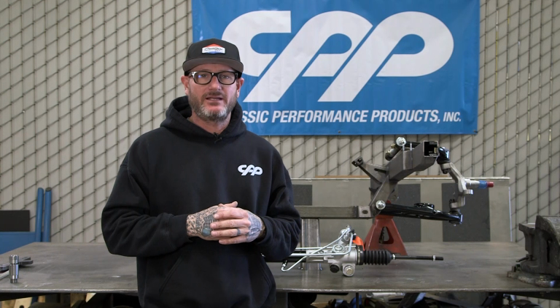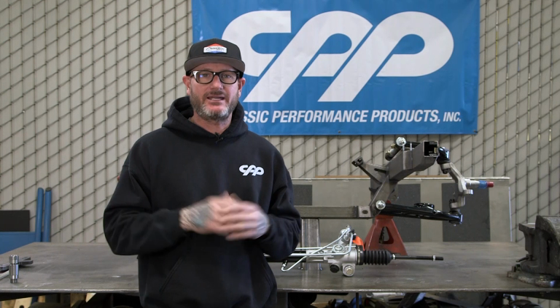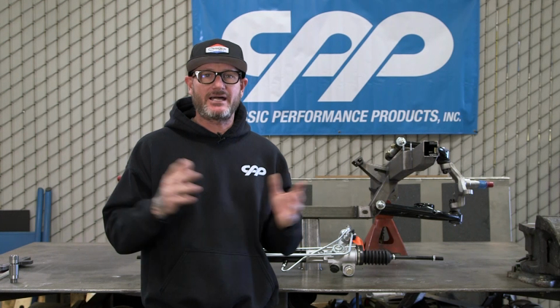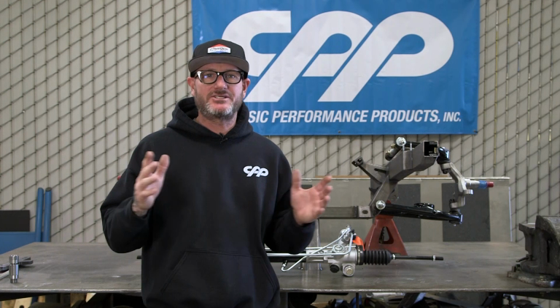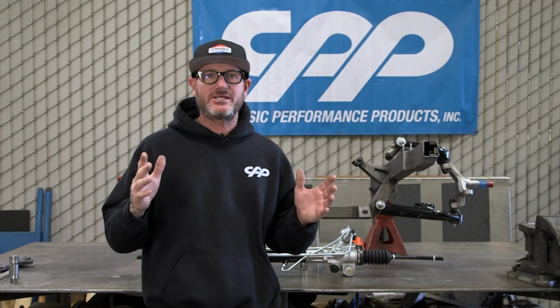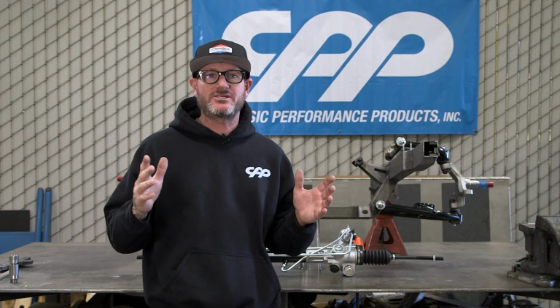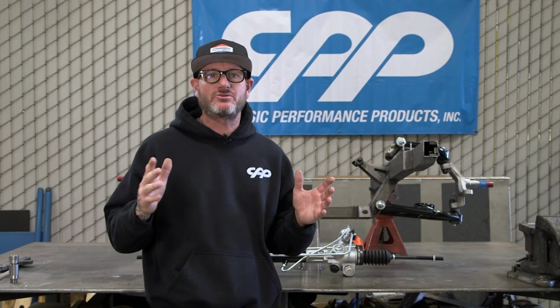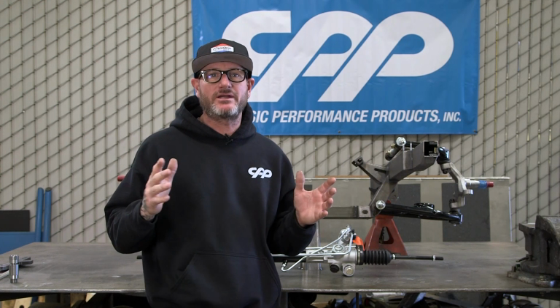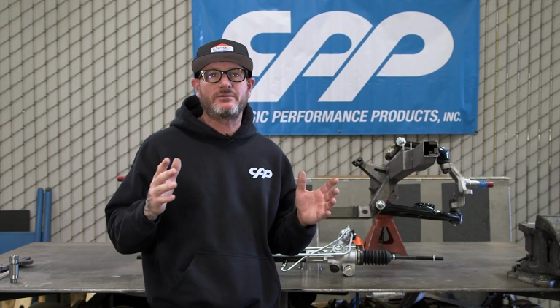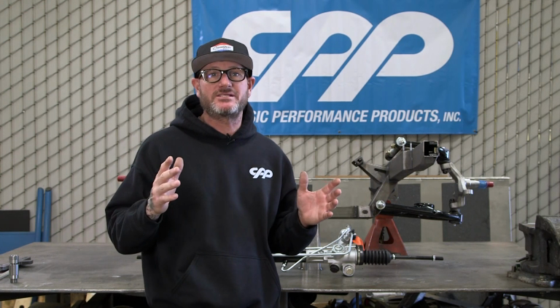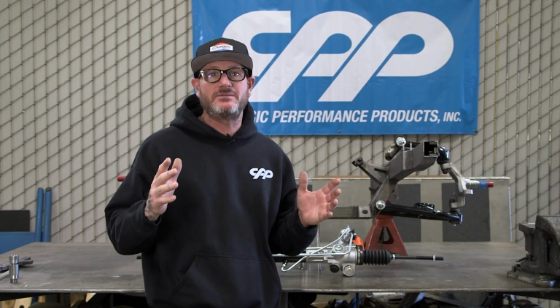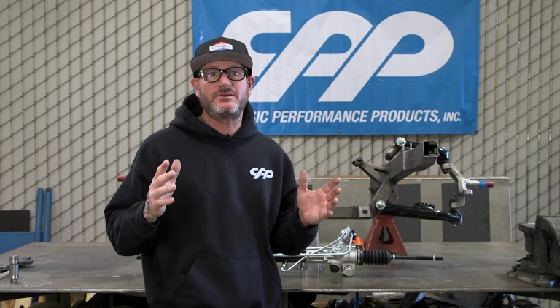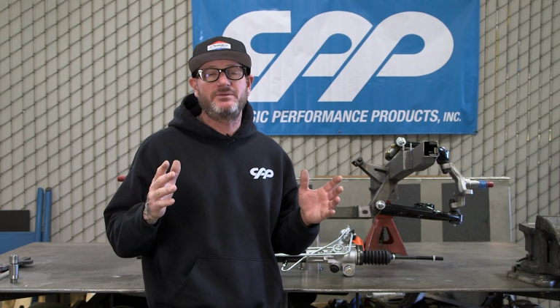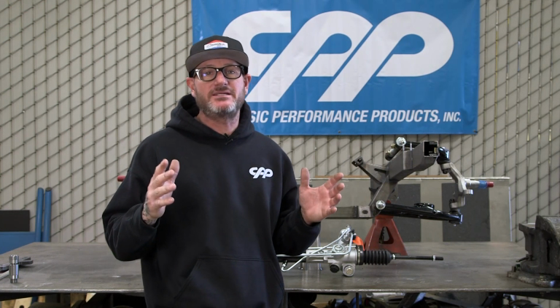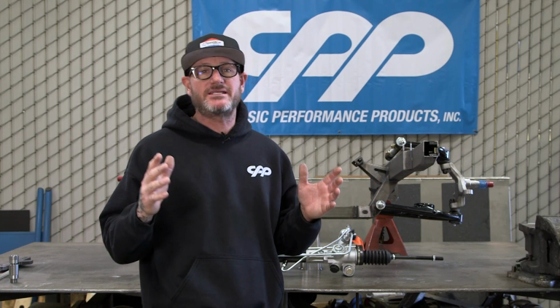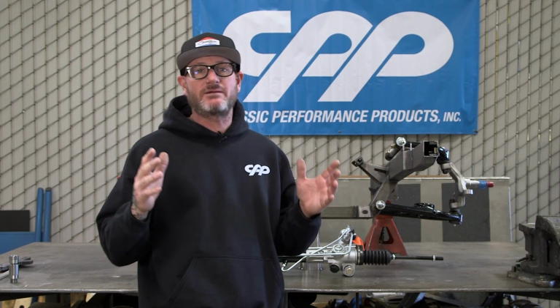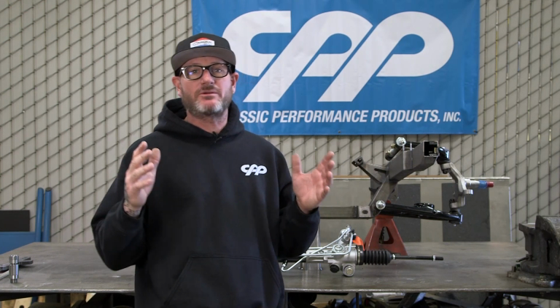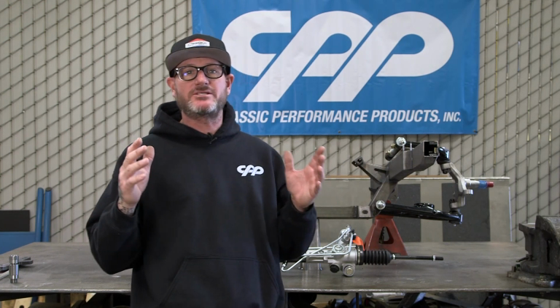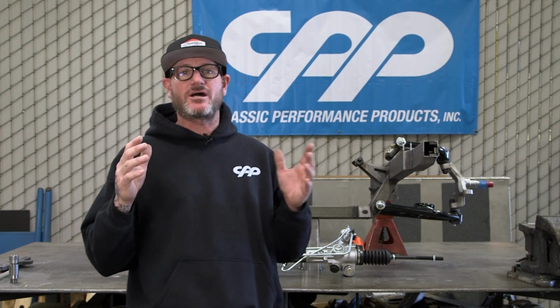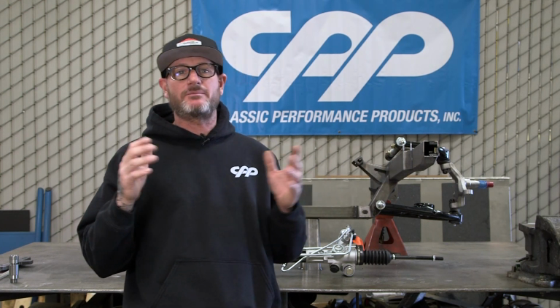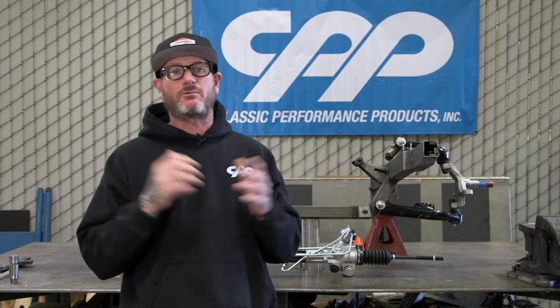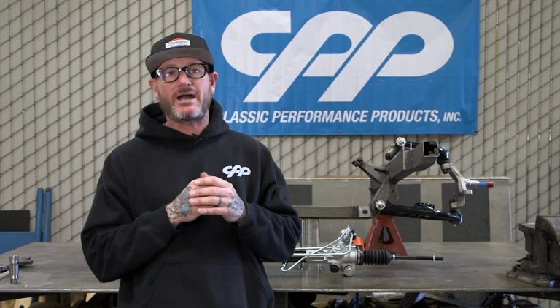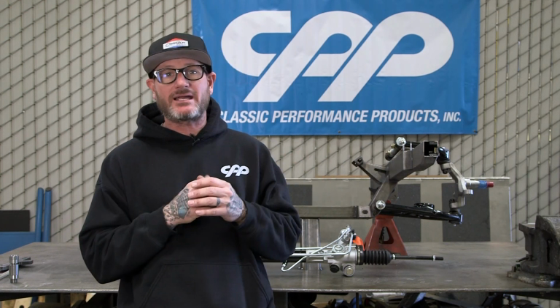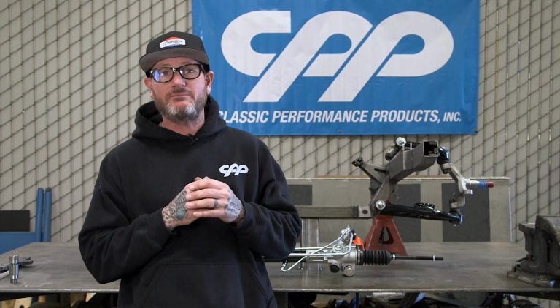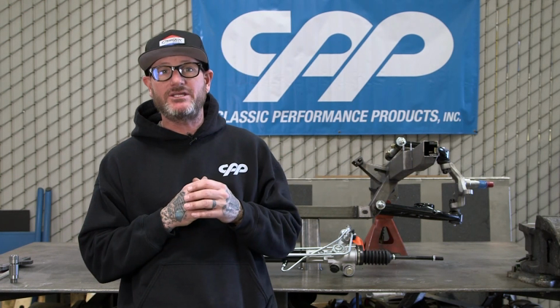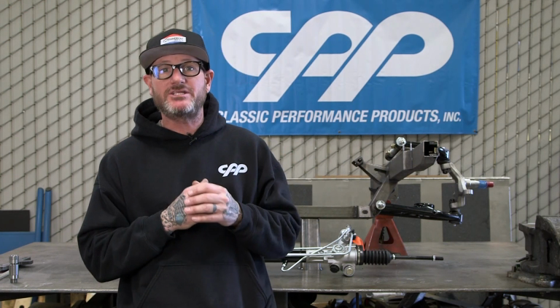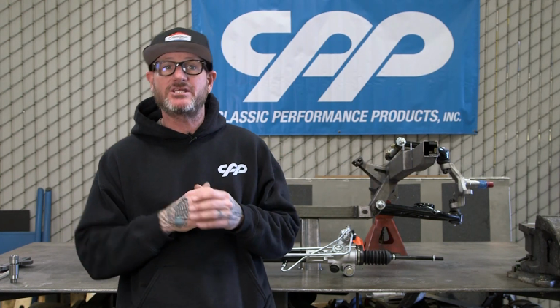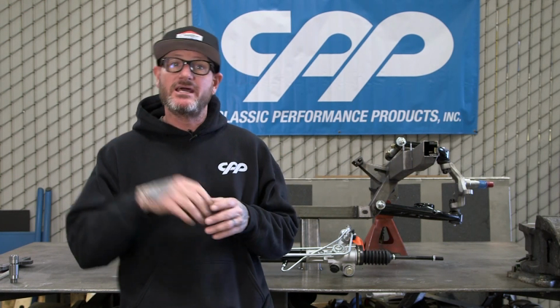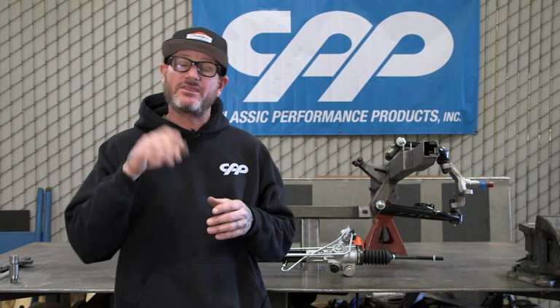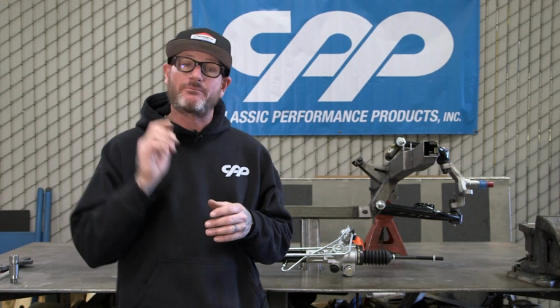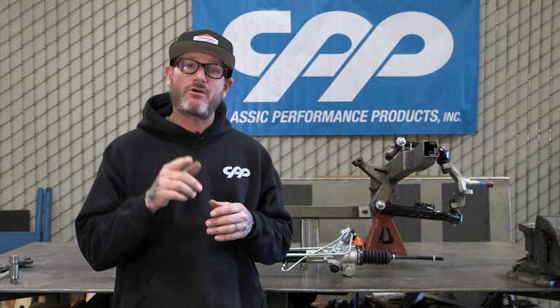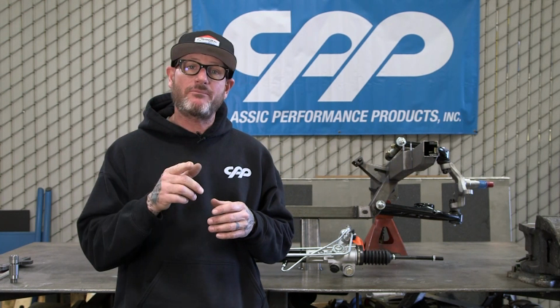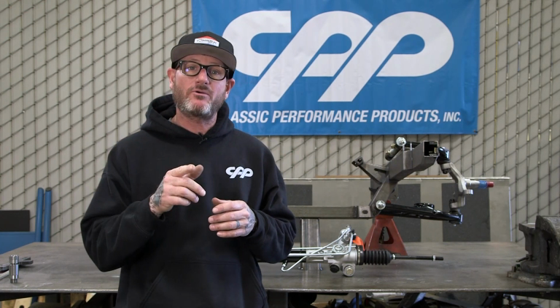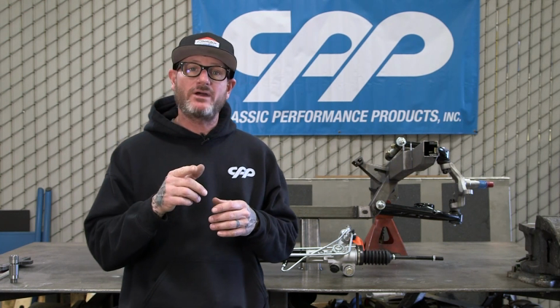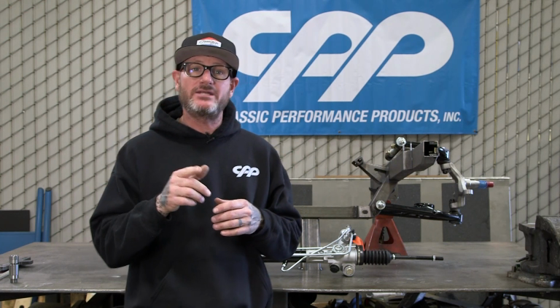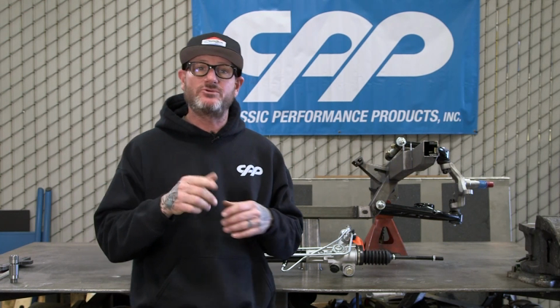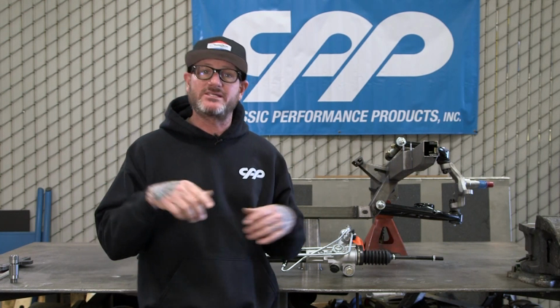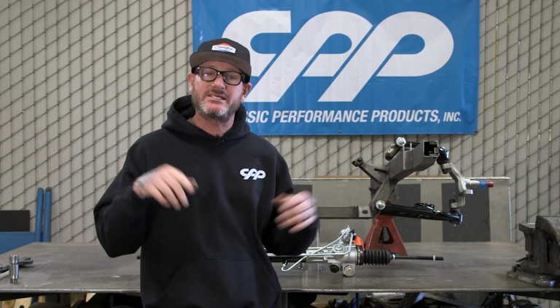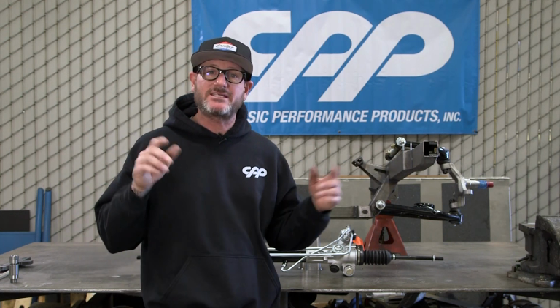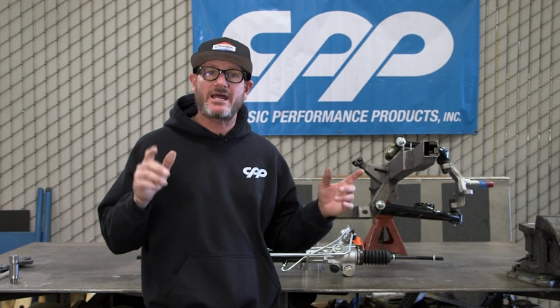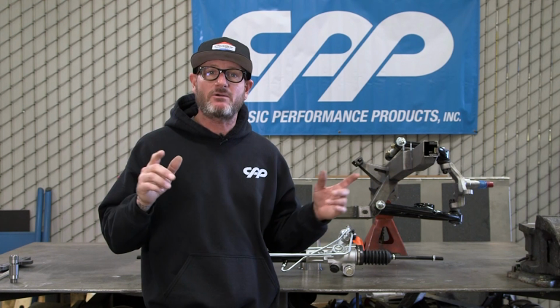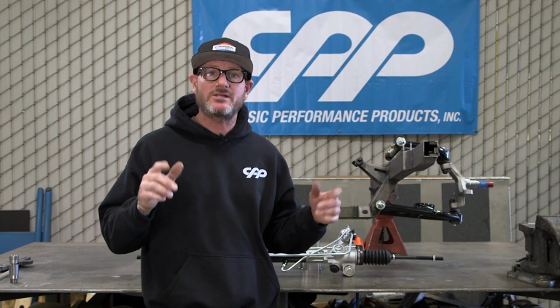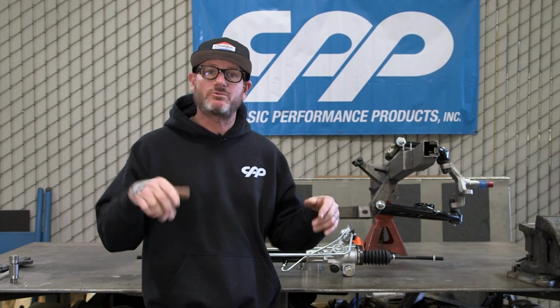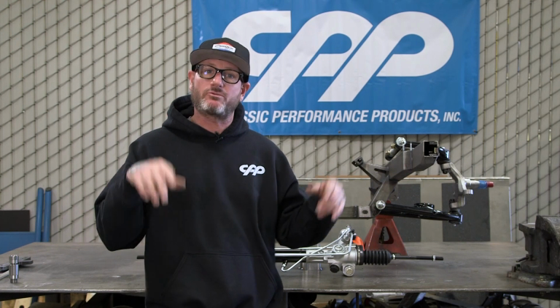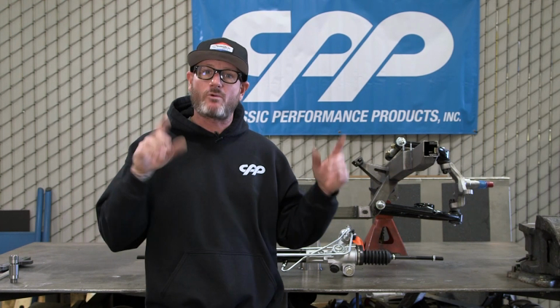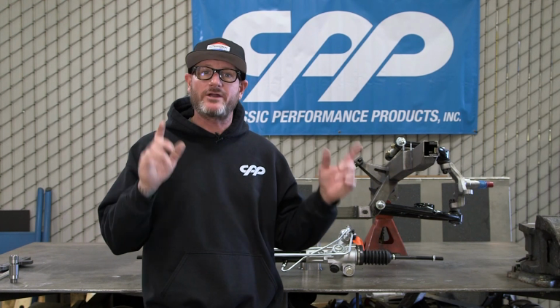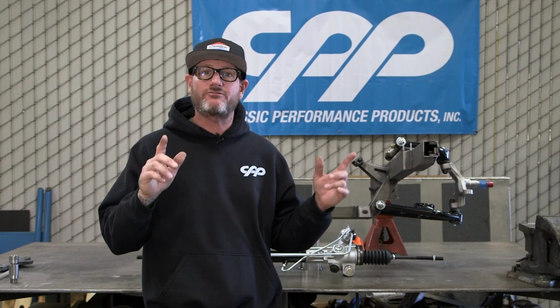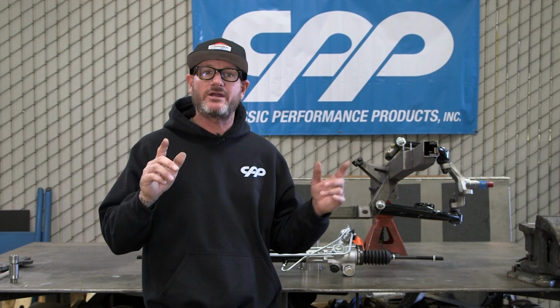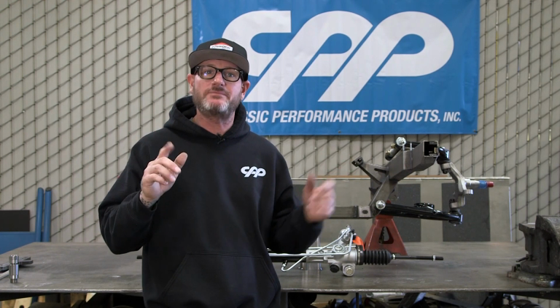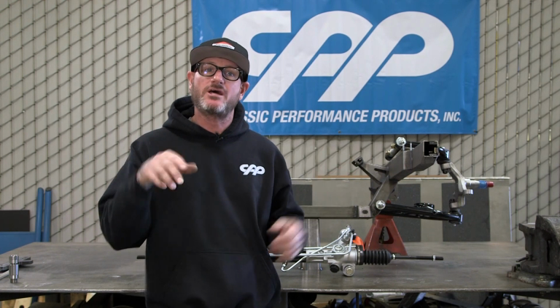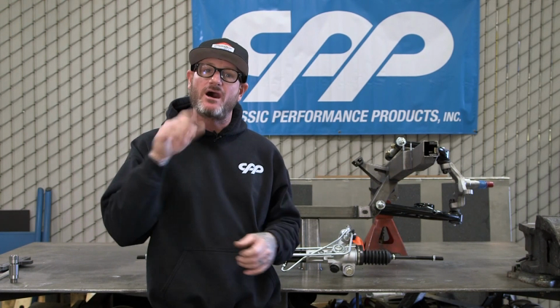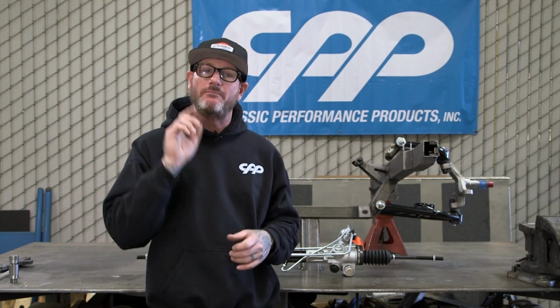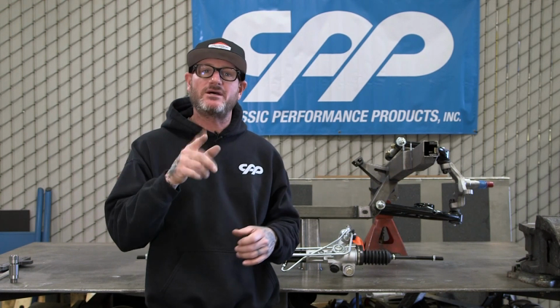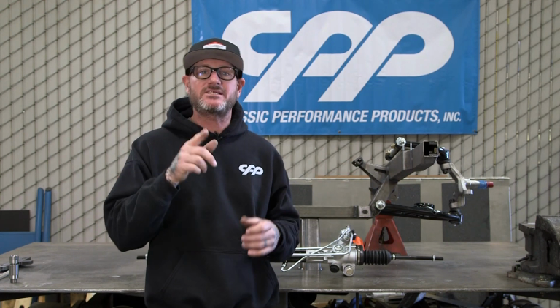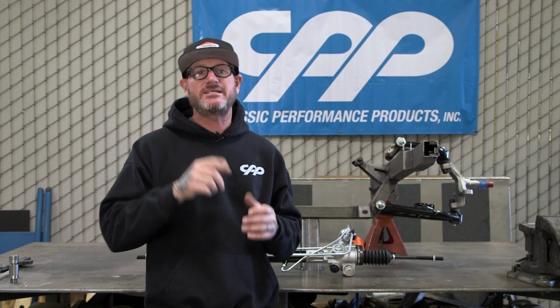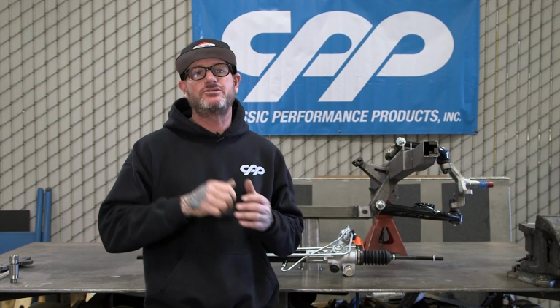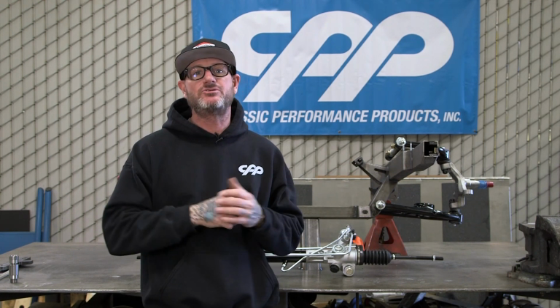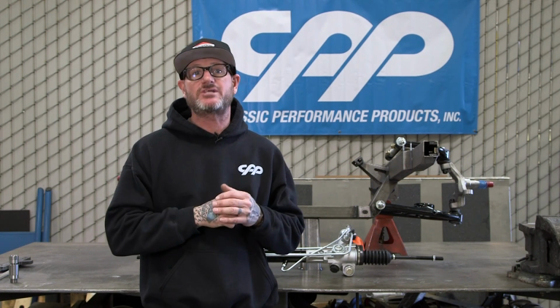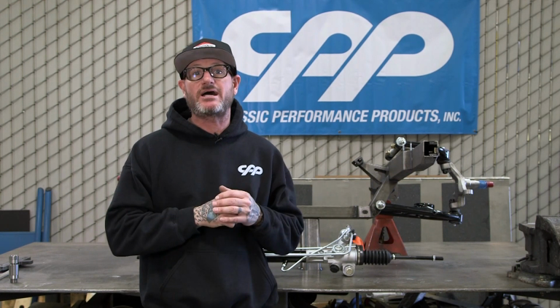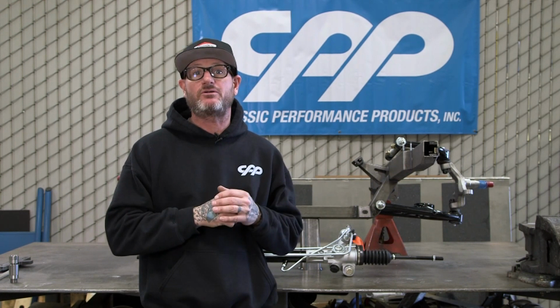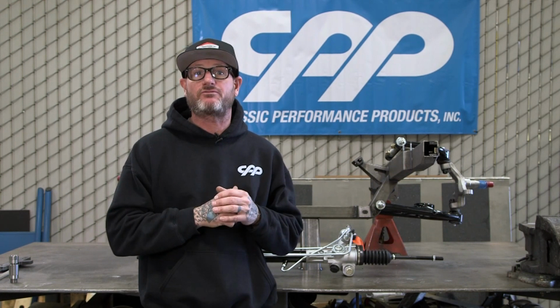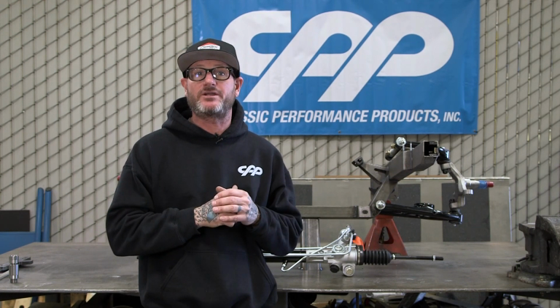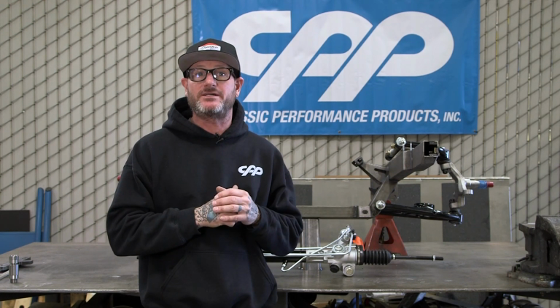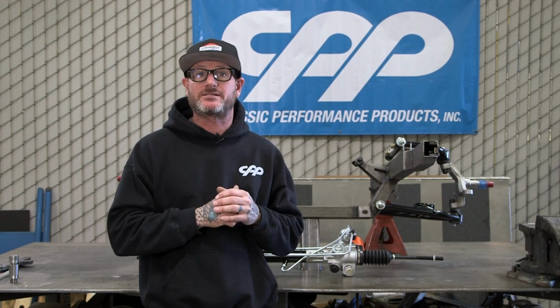Hey guys, Jason Scudelieri with CPP, and today we're going to be talking about rack and pinions and the proper way to extend tie rods with wider frames on Mustang II style front ends.